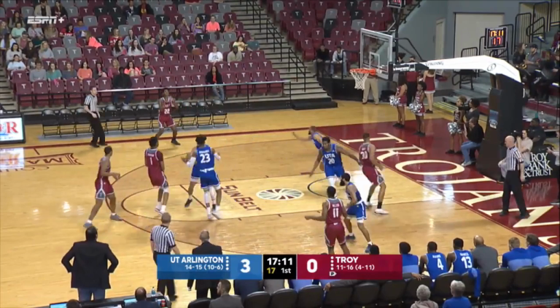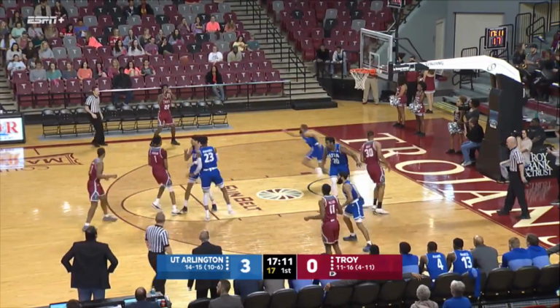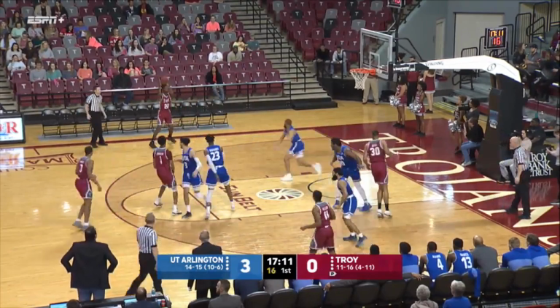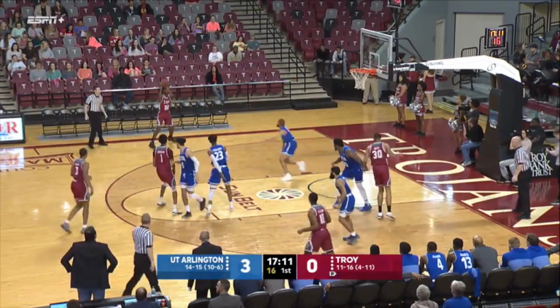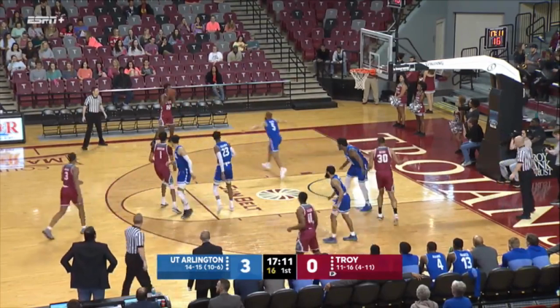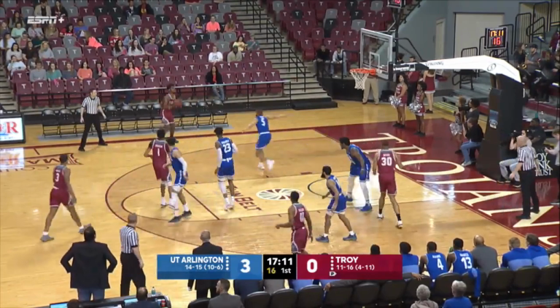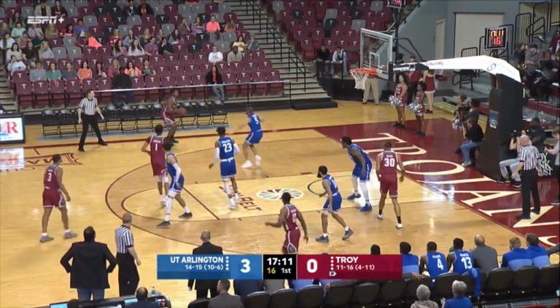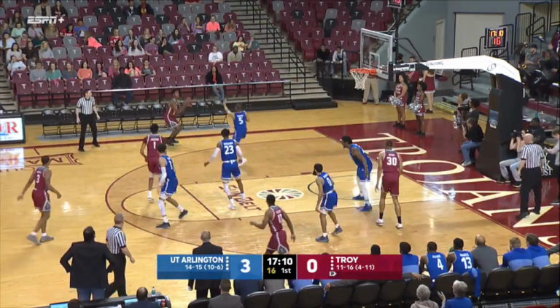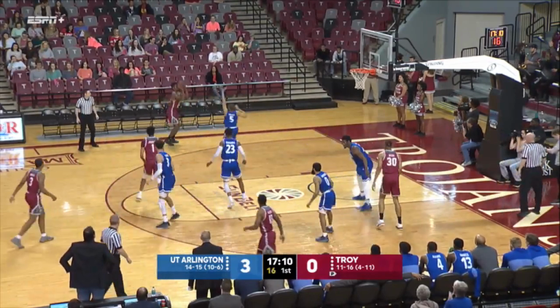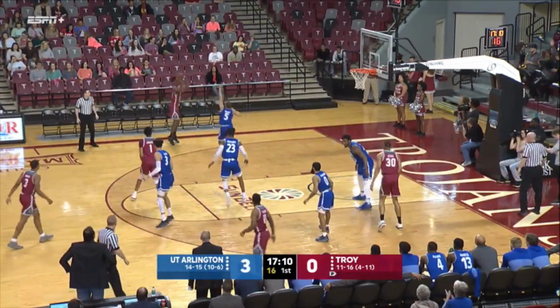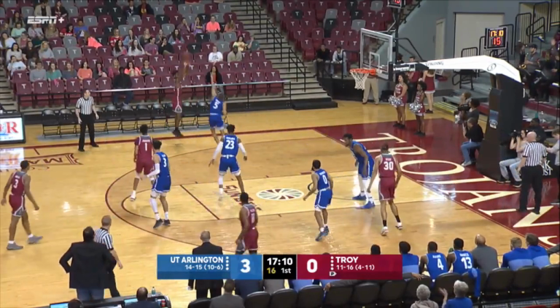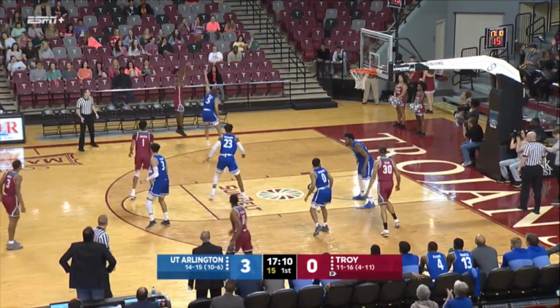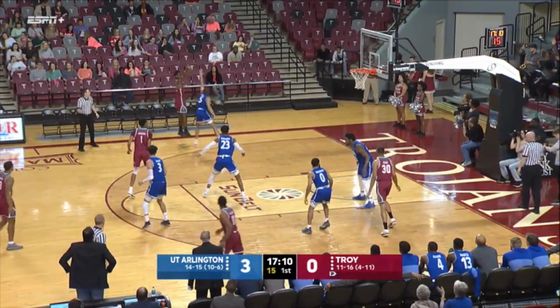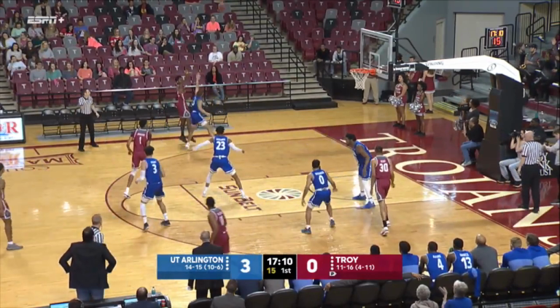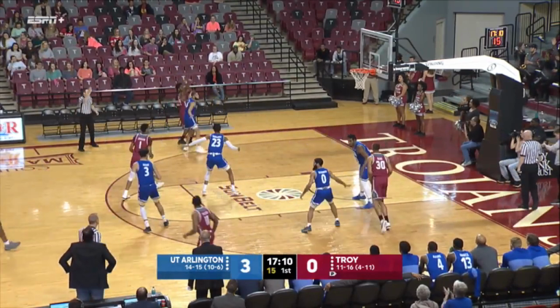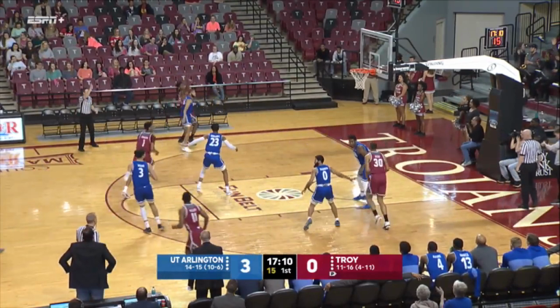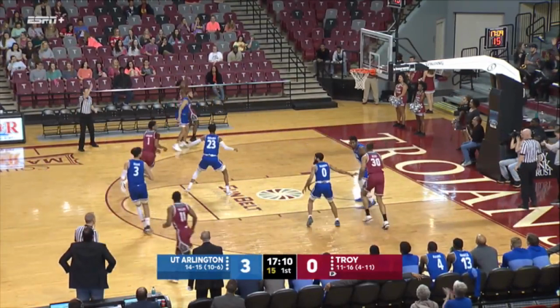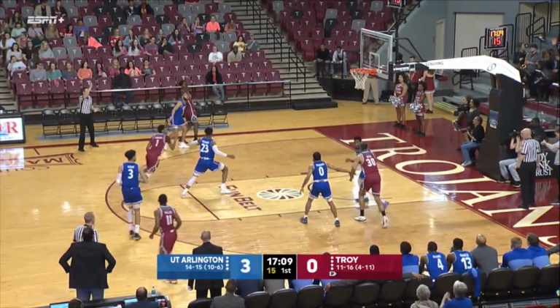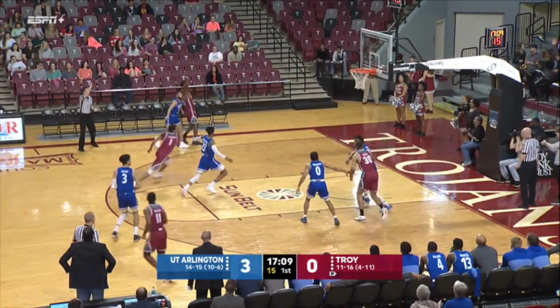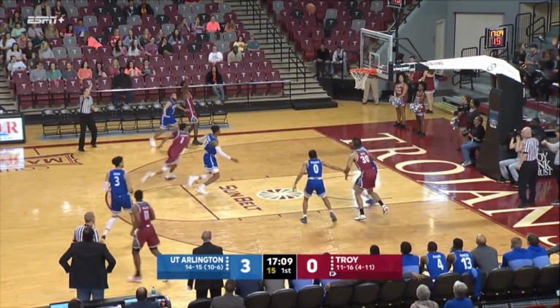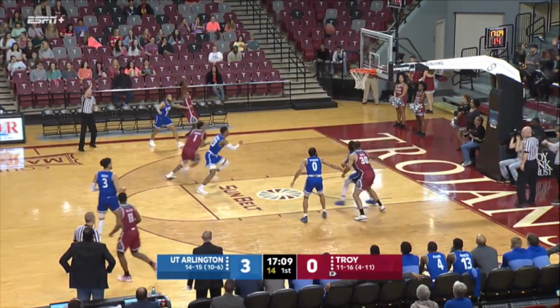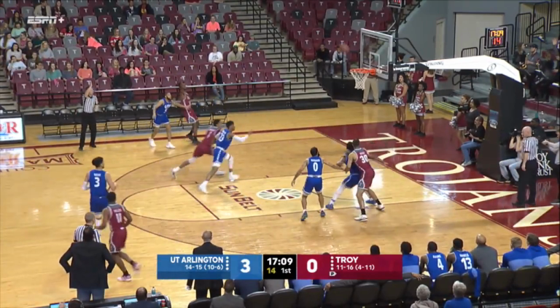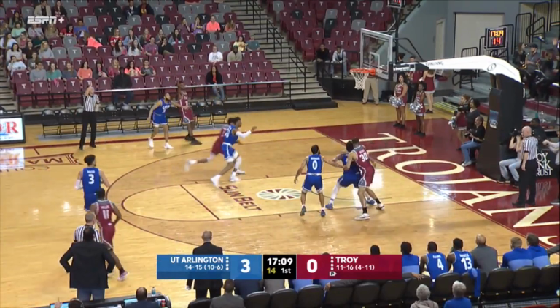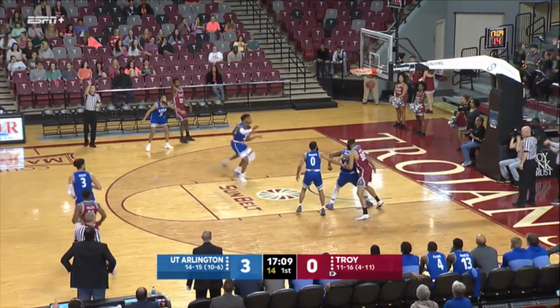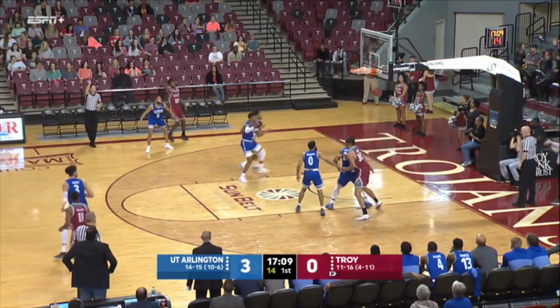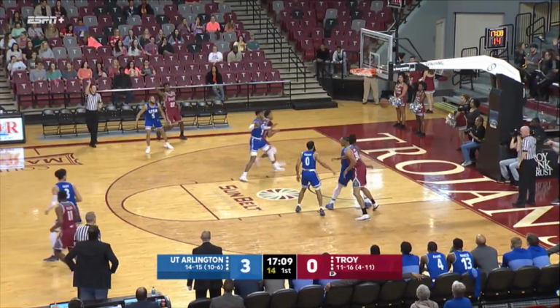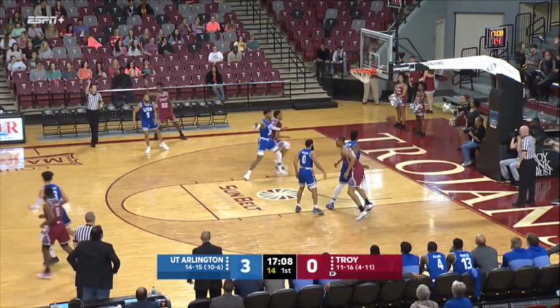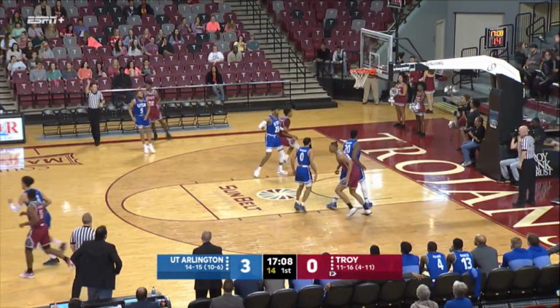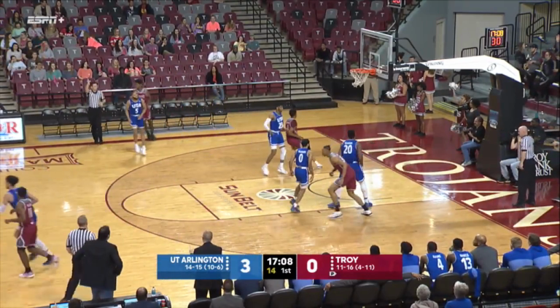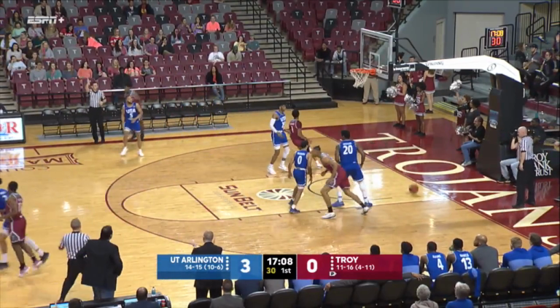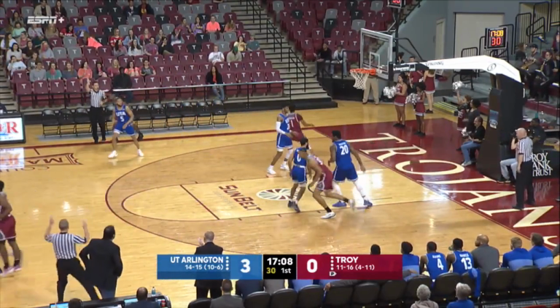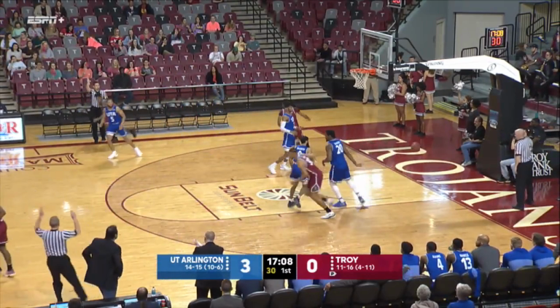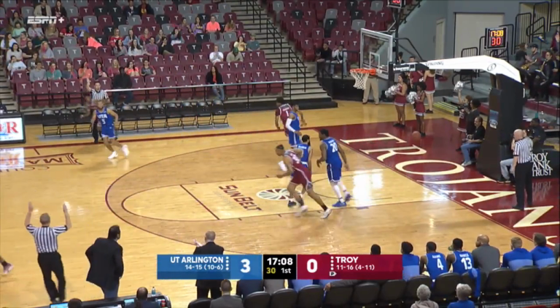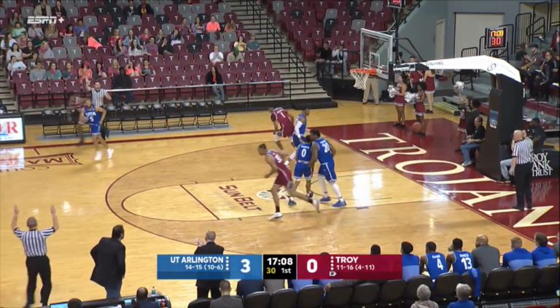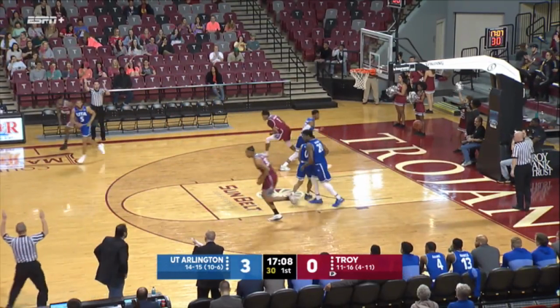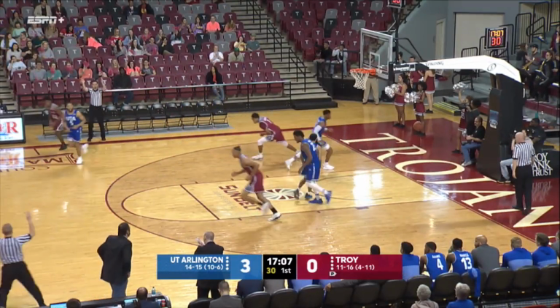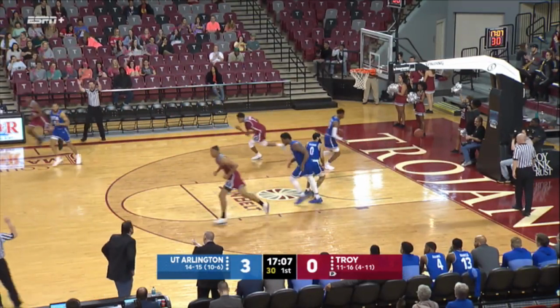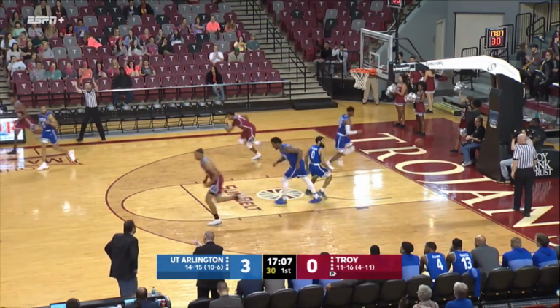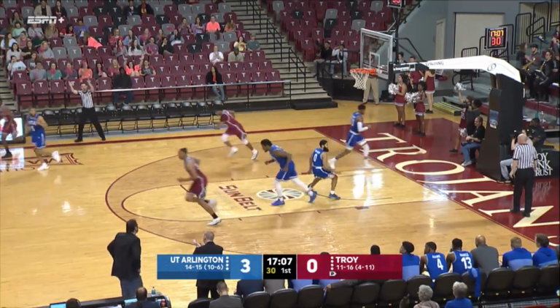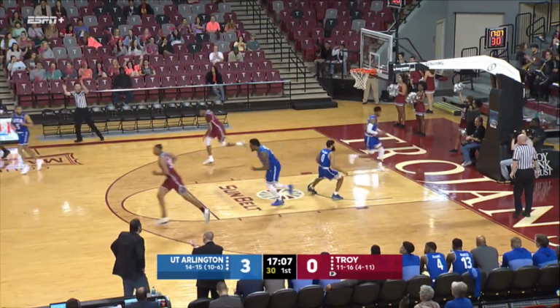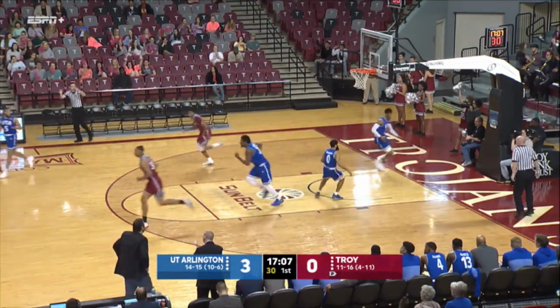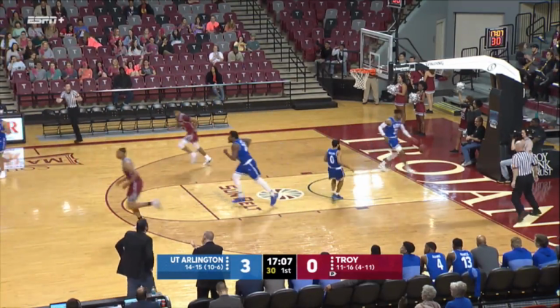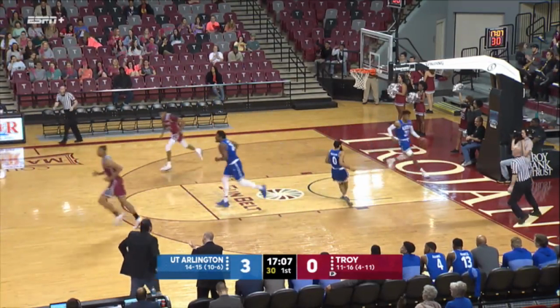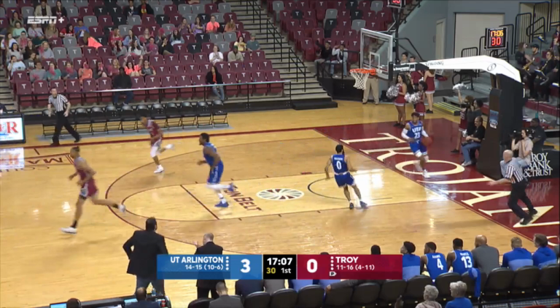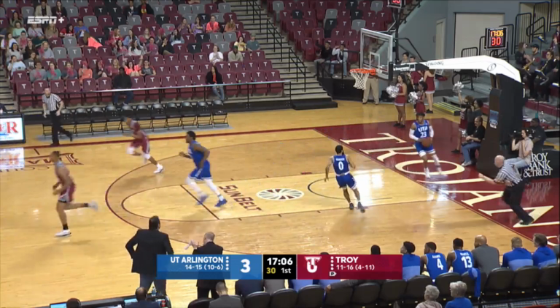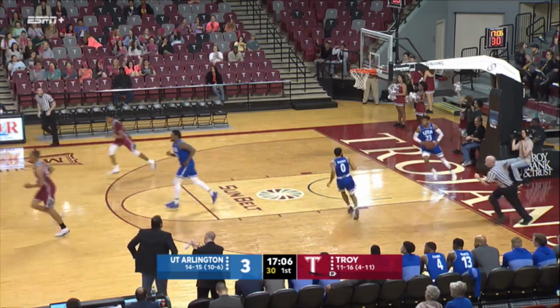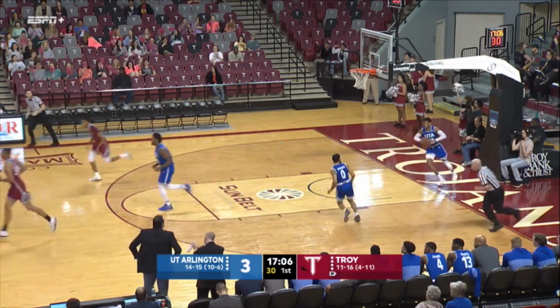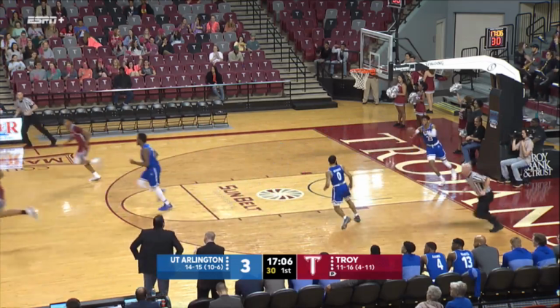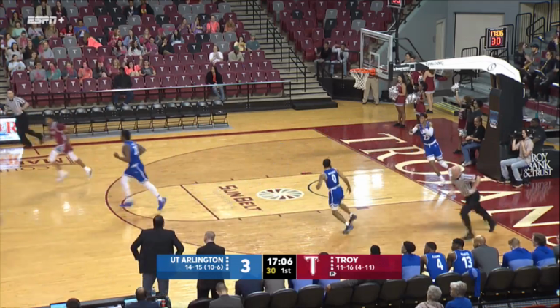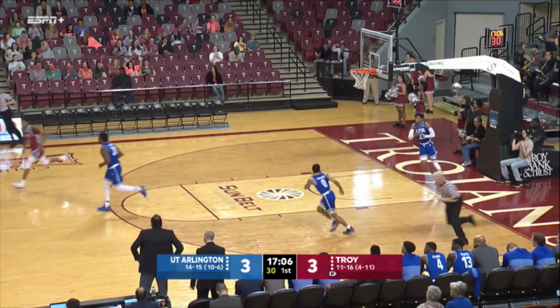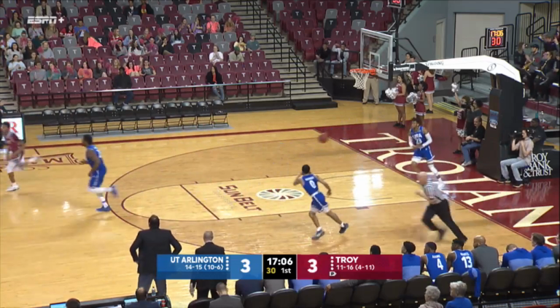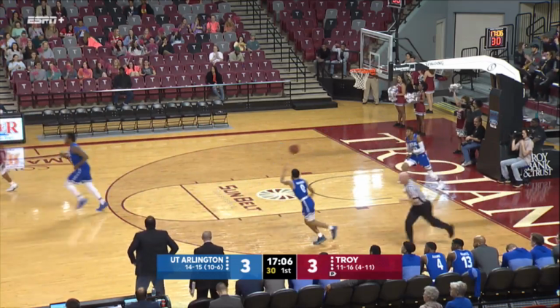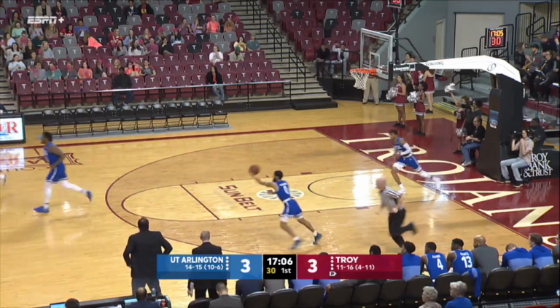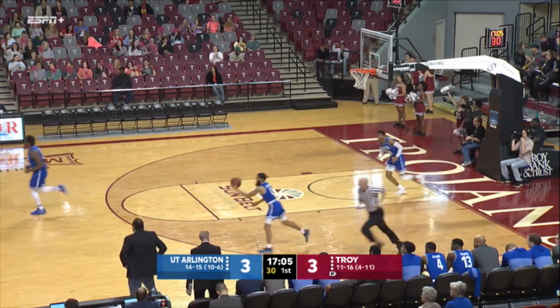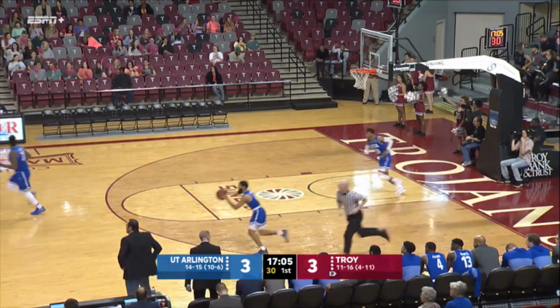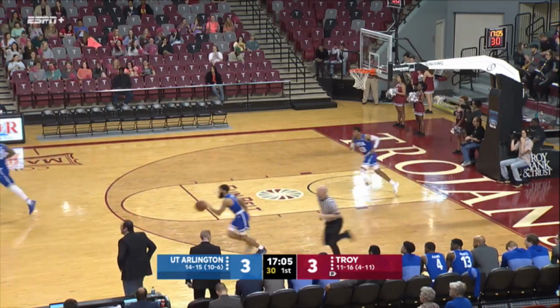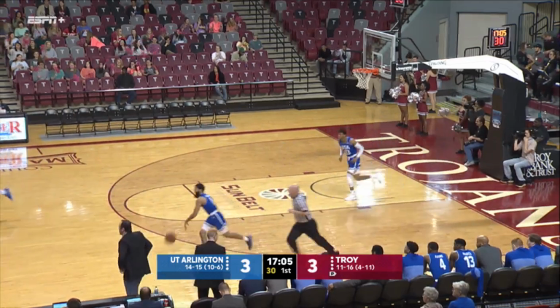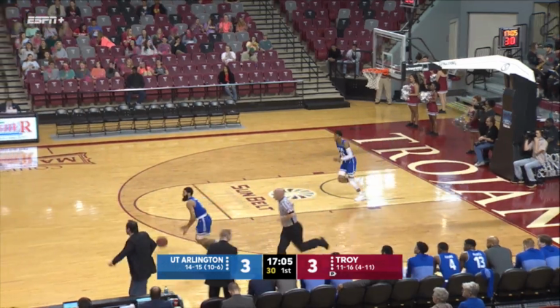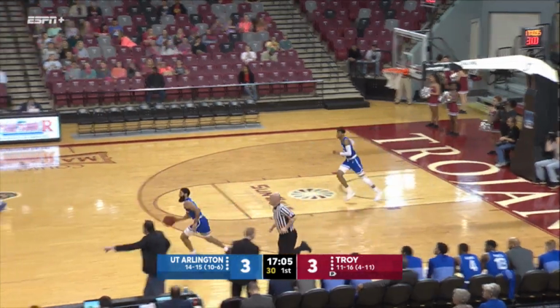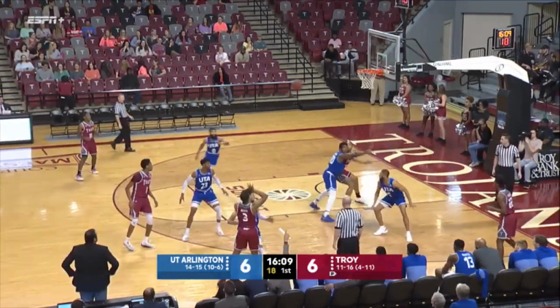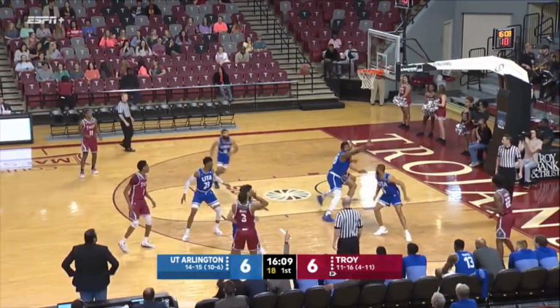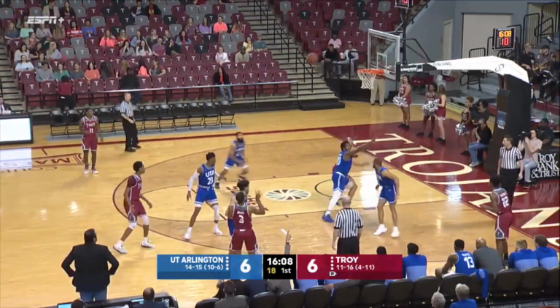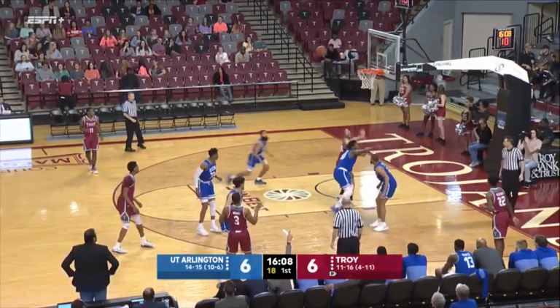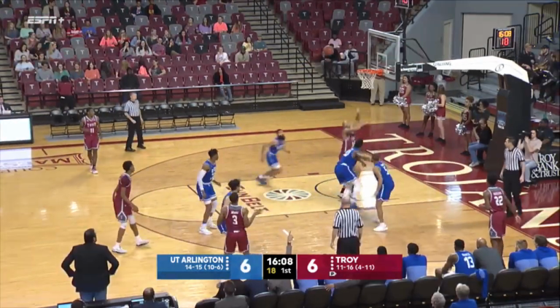Skips it across, wide open is Rodgers to tie. Troy's going to need that scoring, not Jefferson. Six apiece.